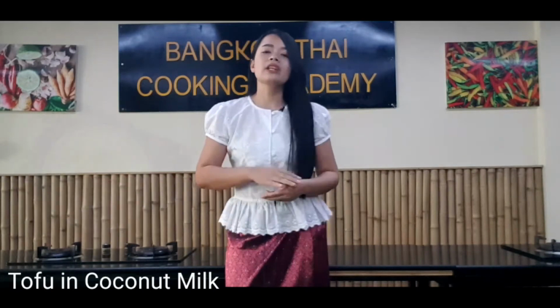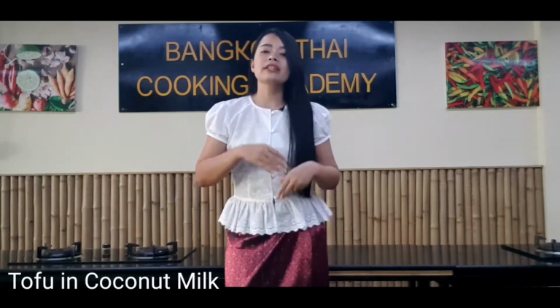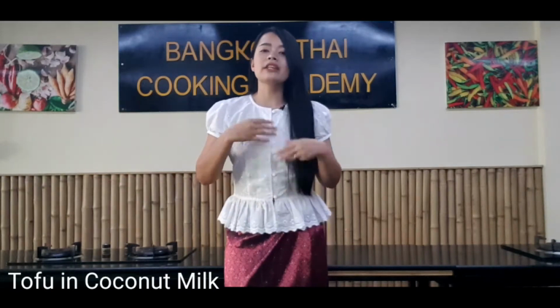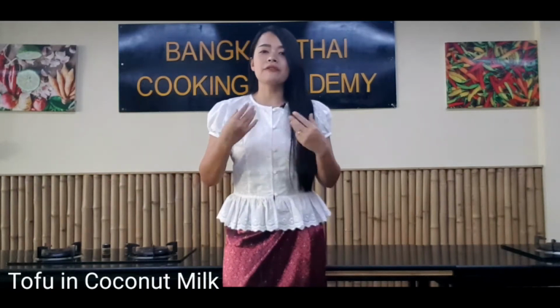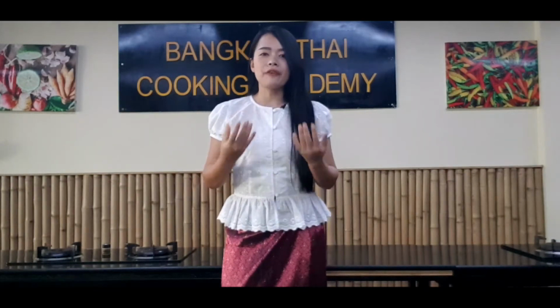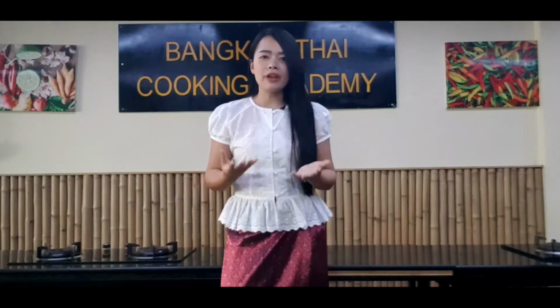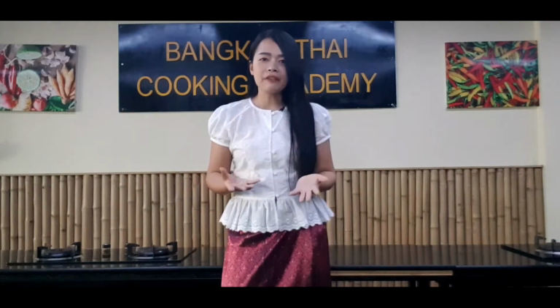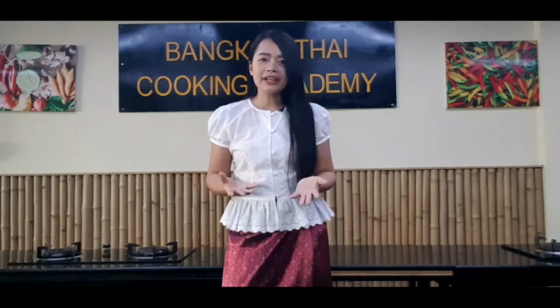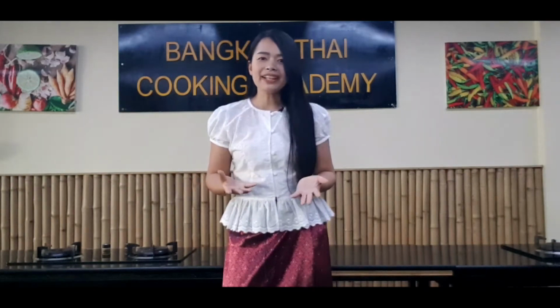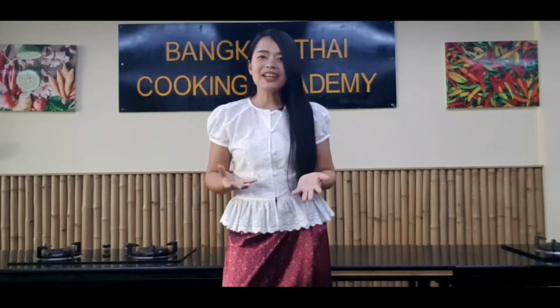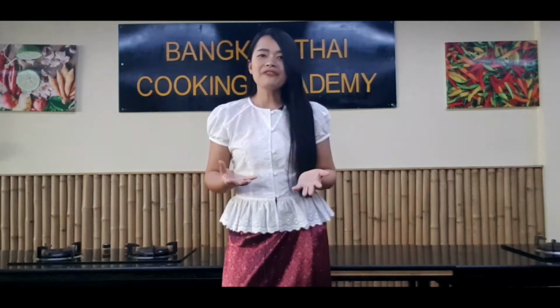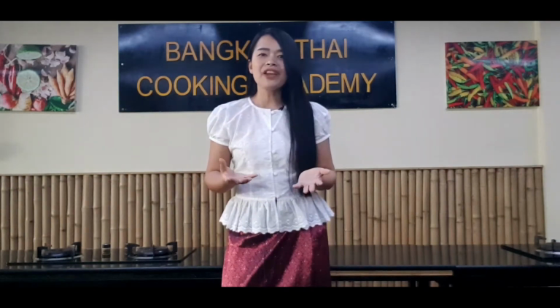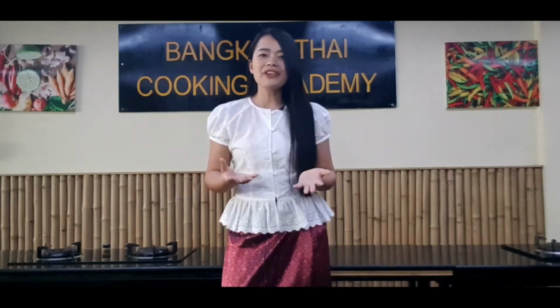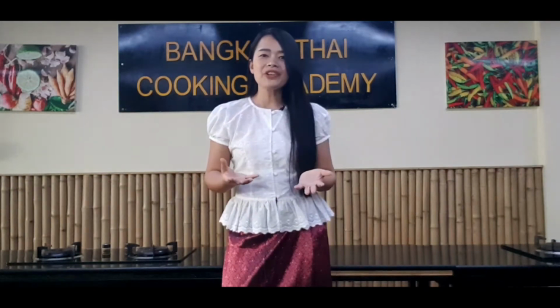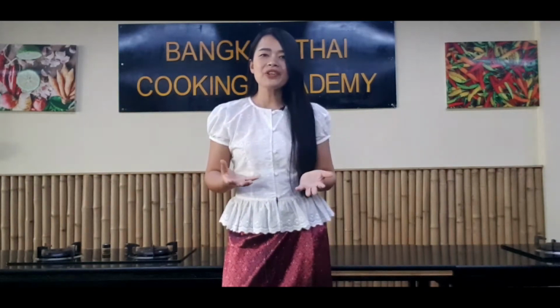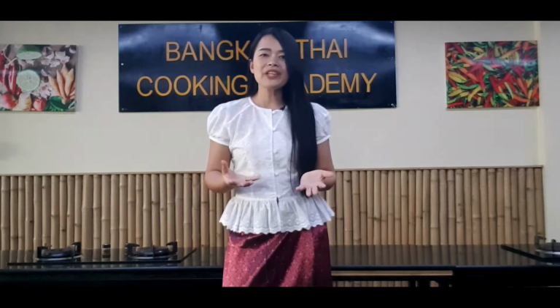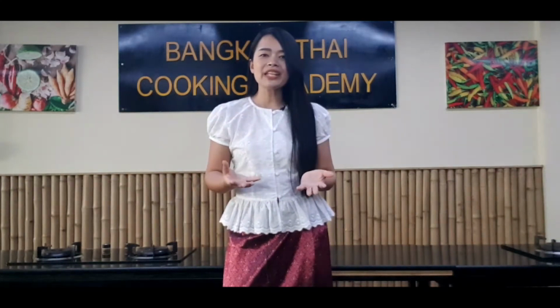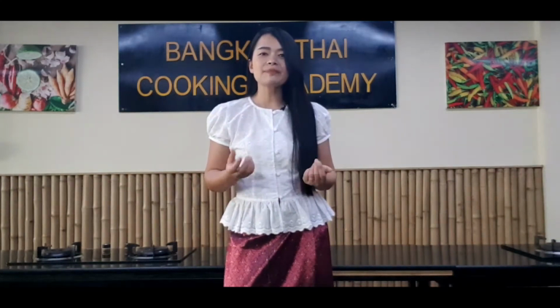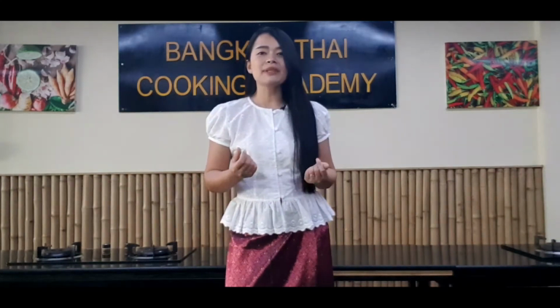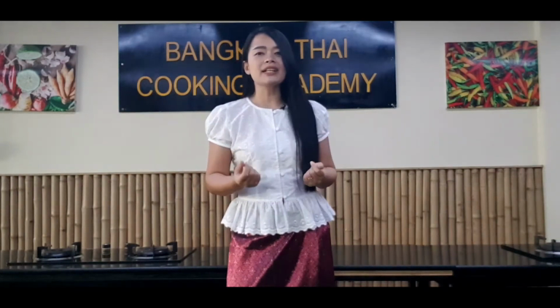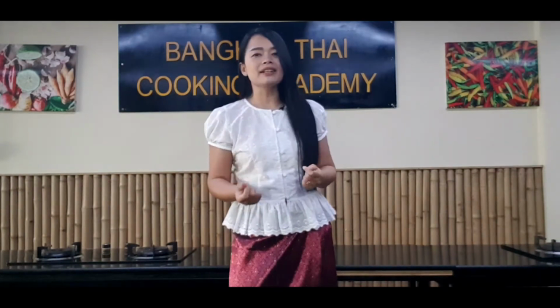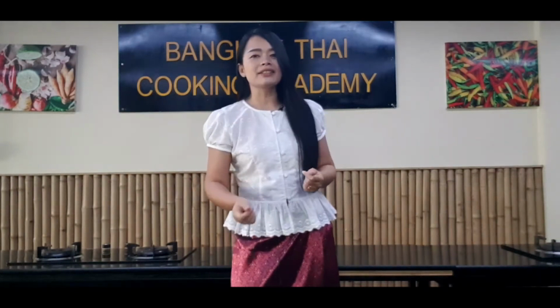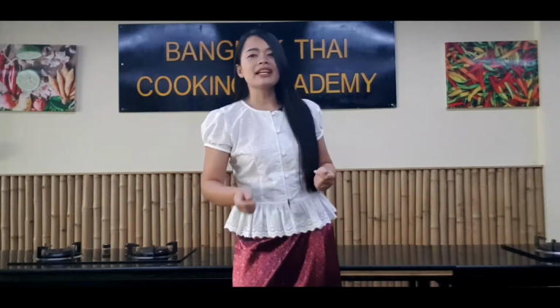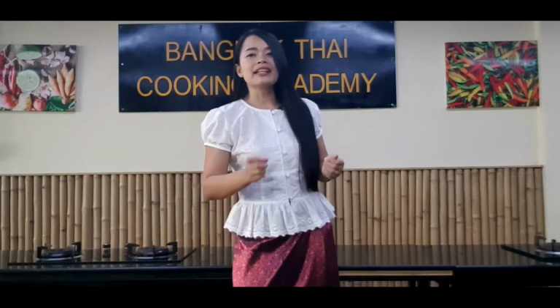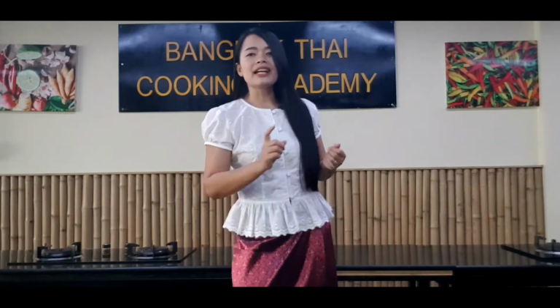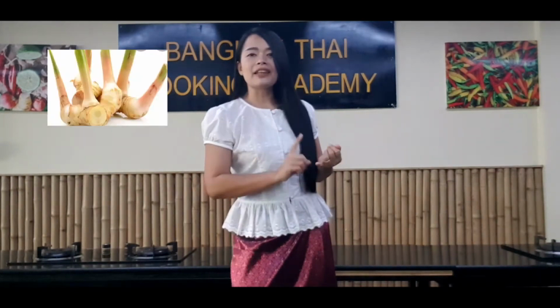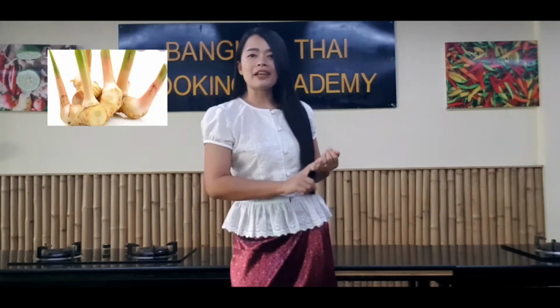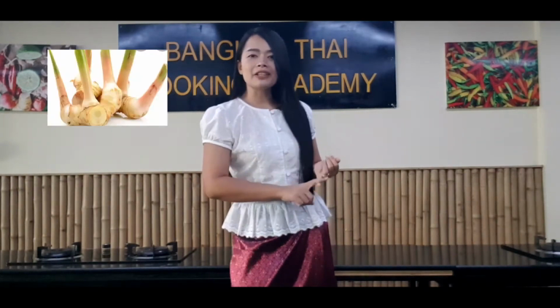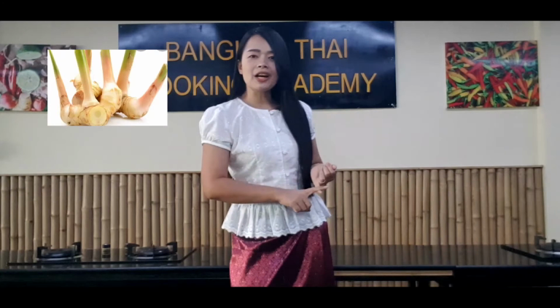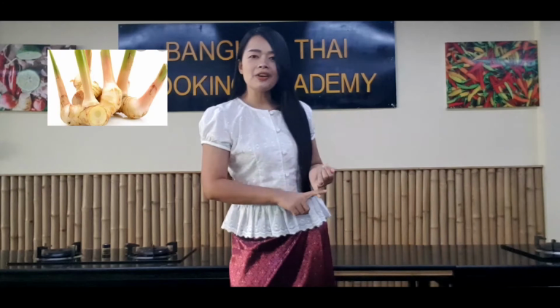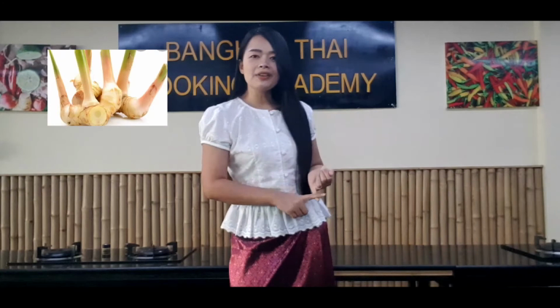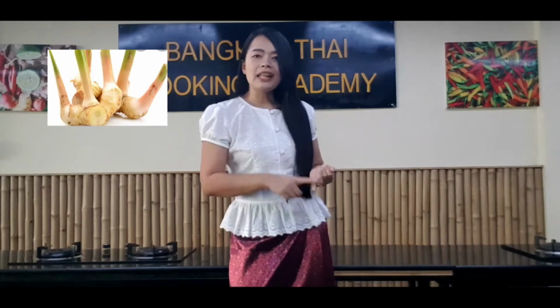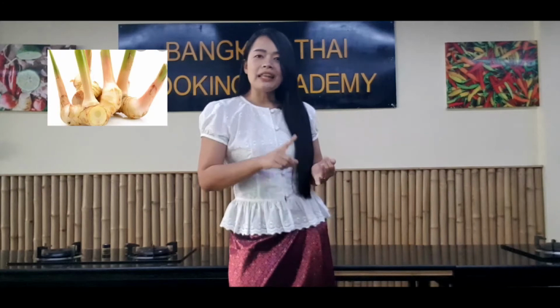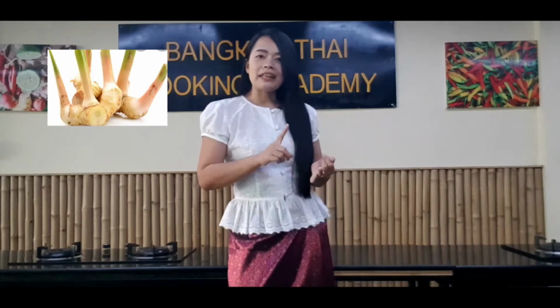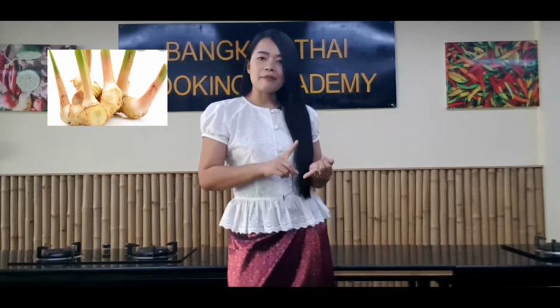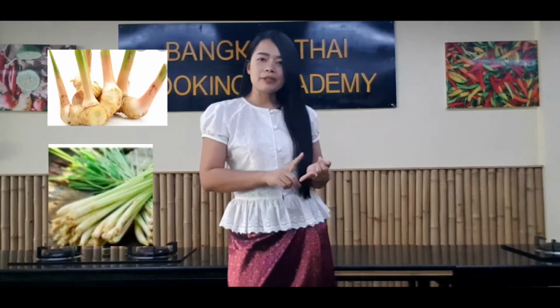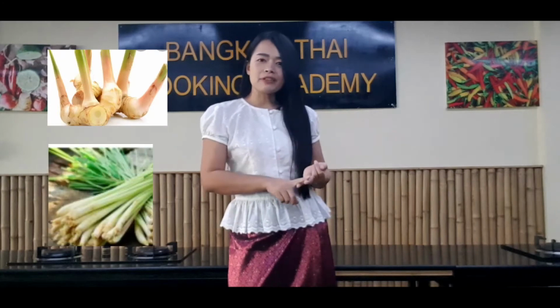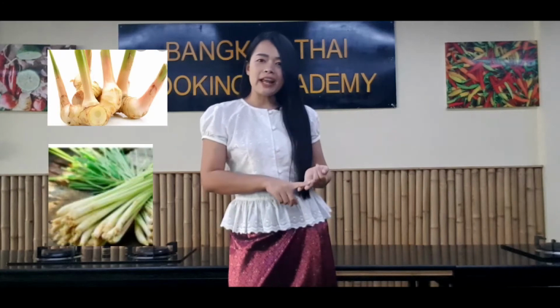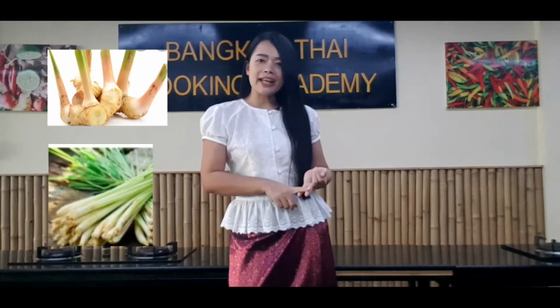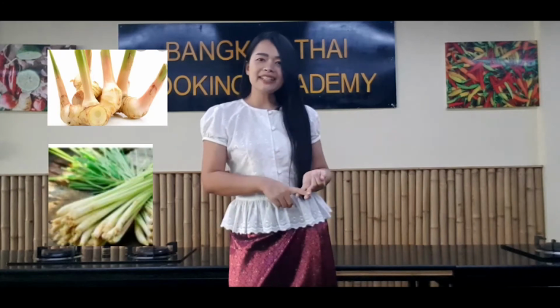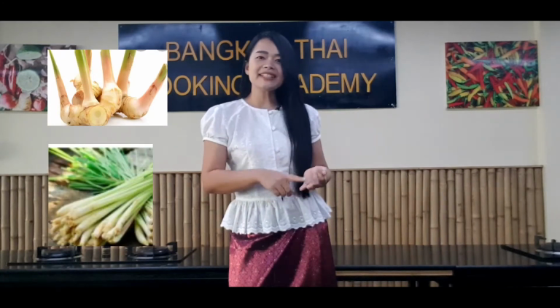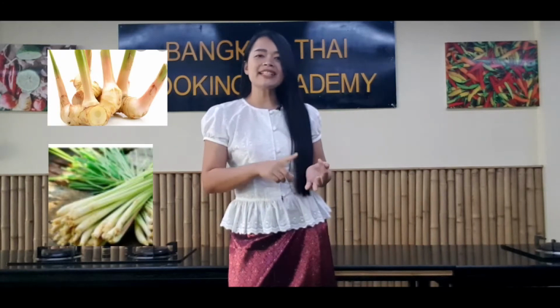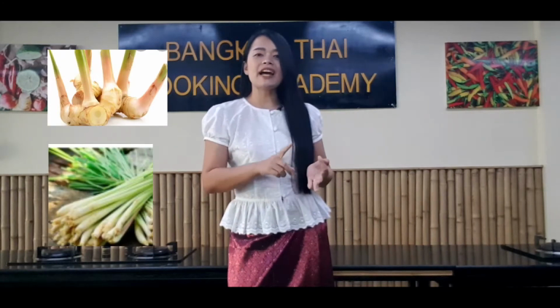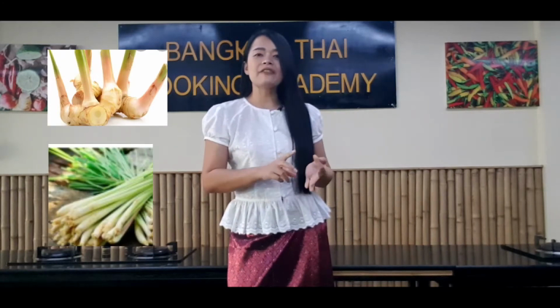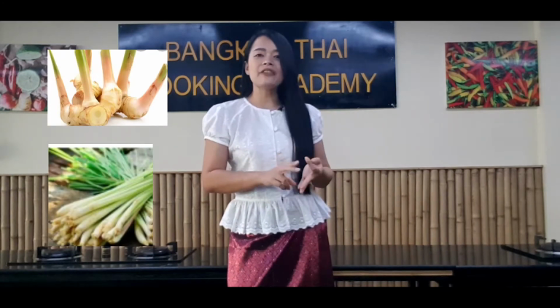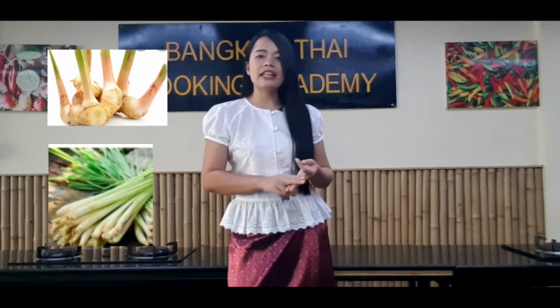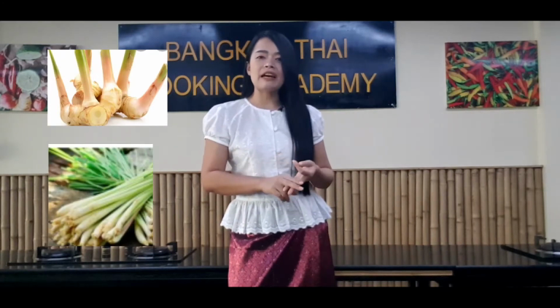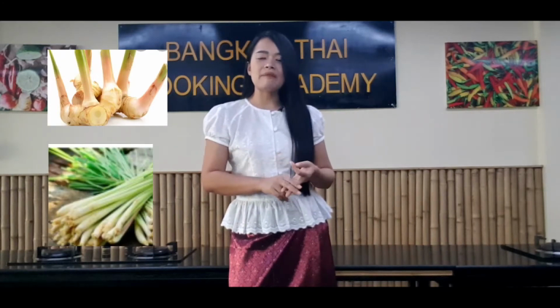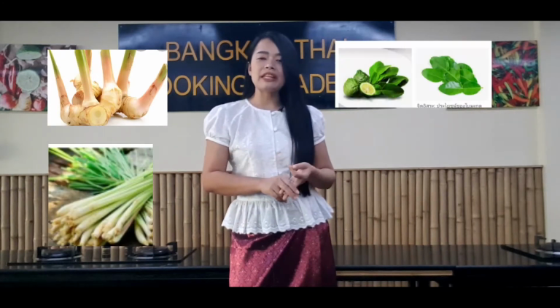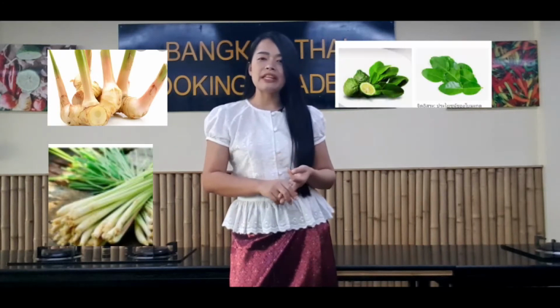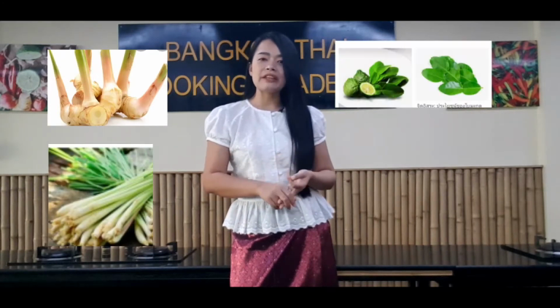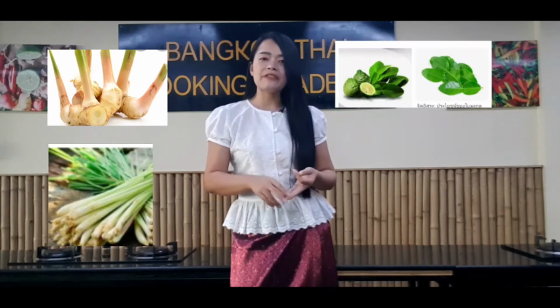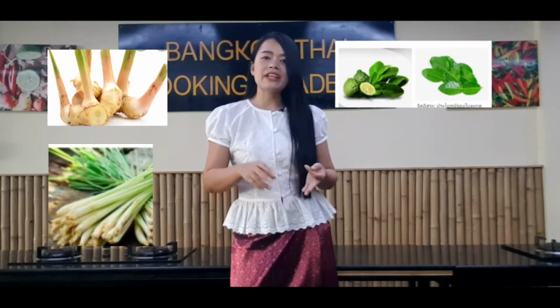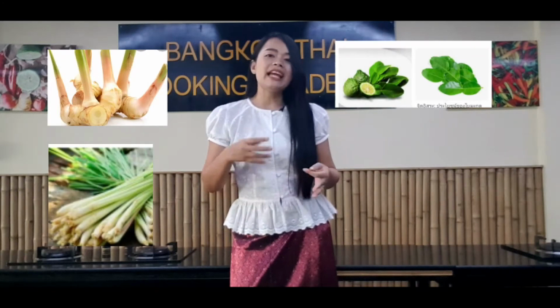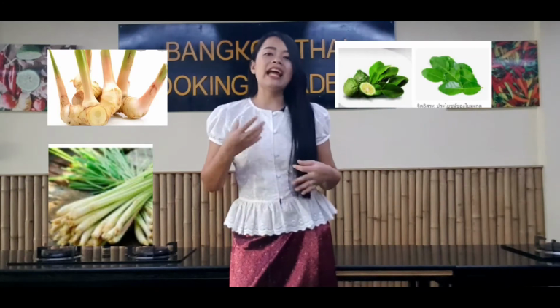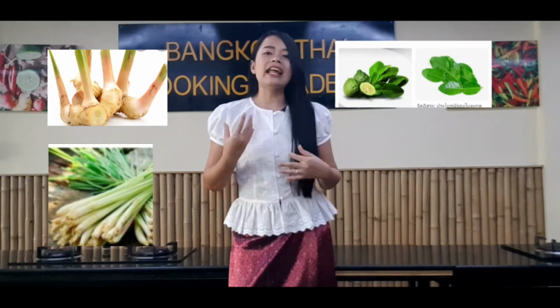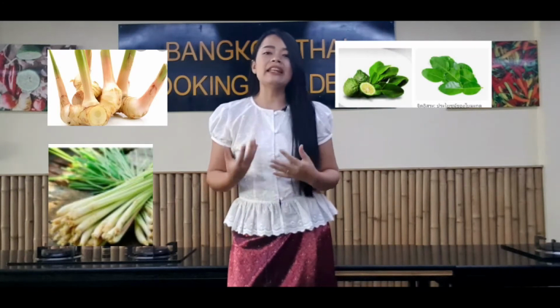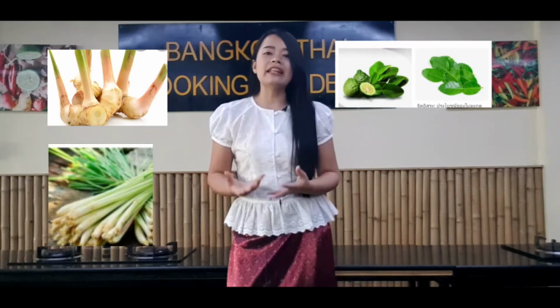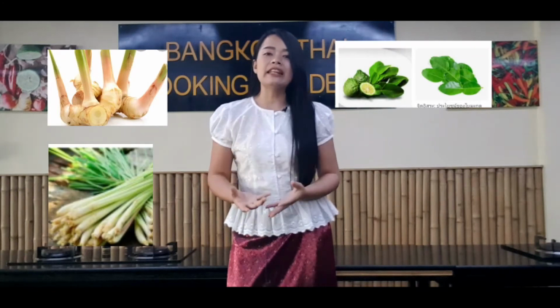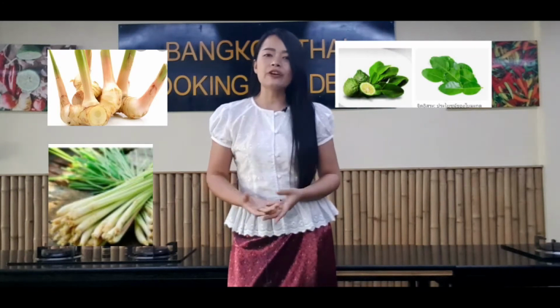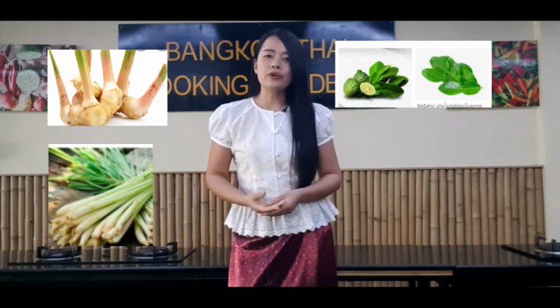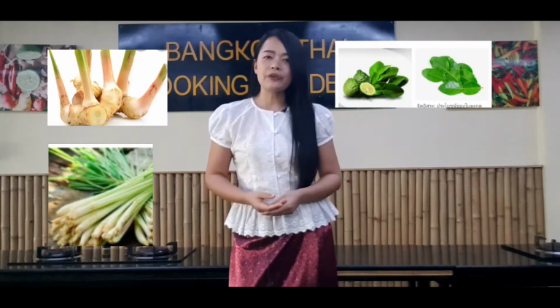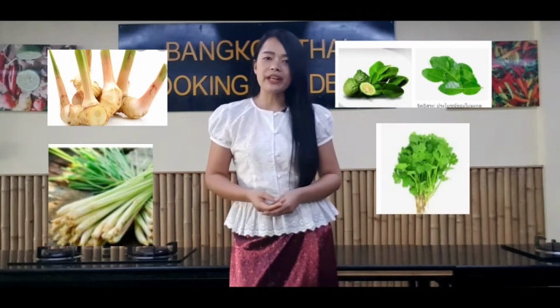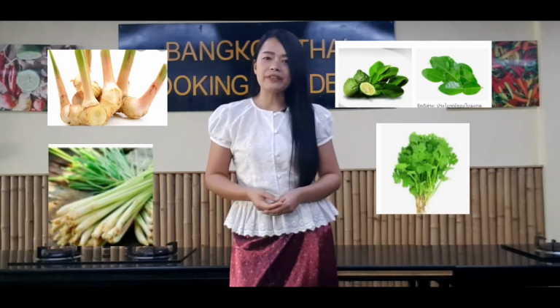The flavor is very unique because of galangal, lemongrass, kaffir lime leaves, and coriander.